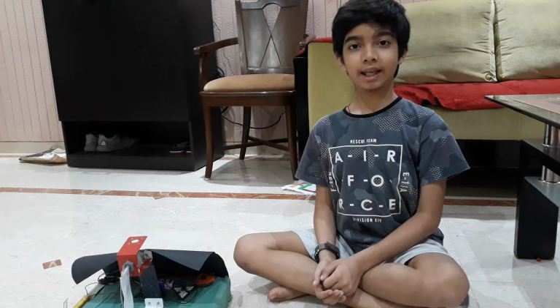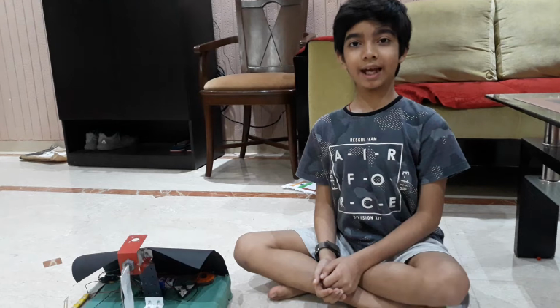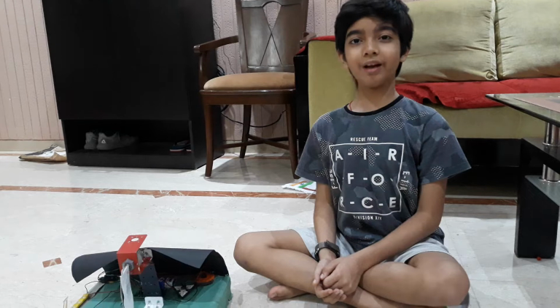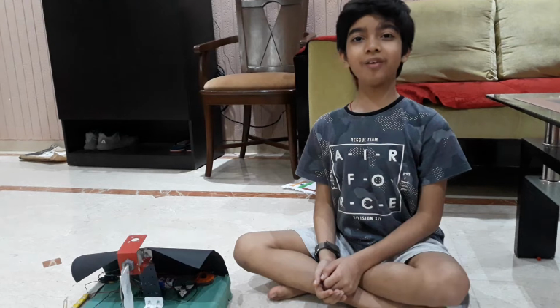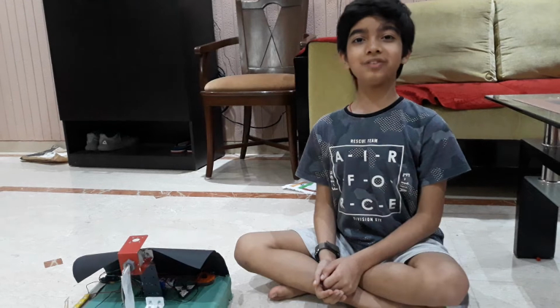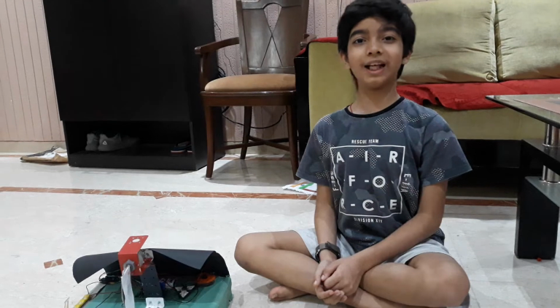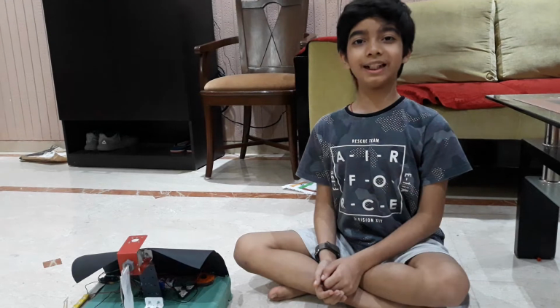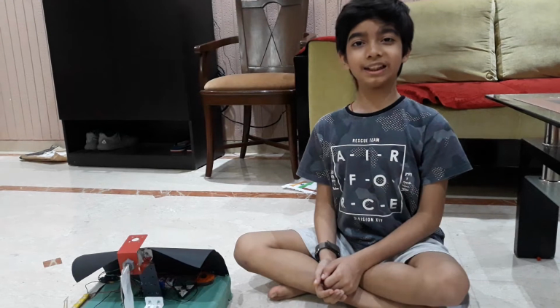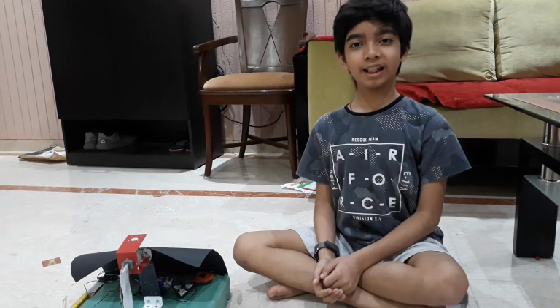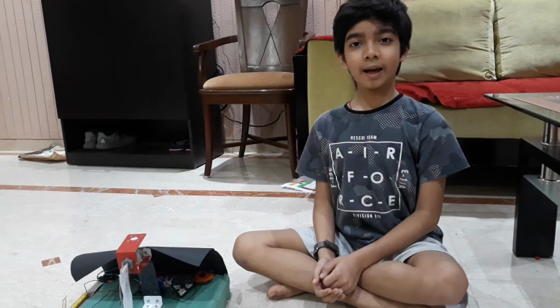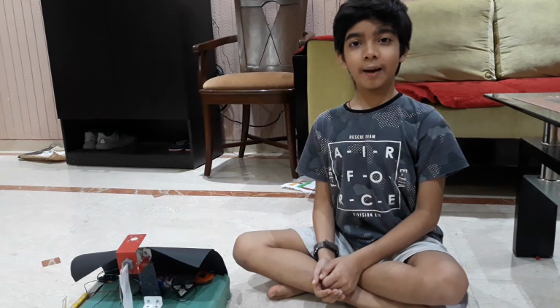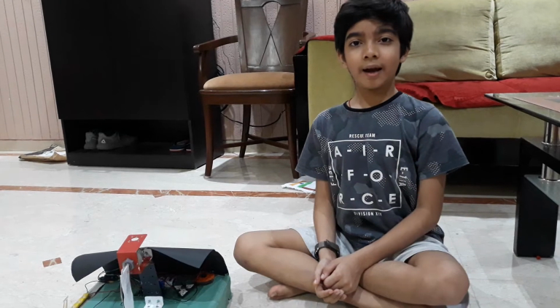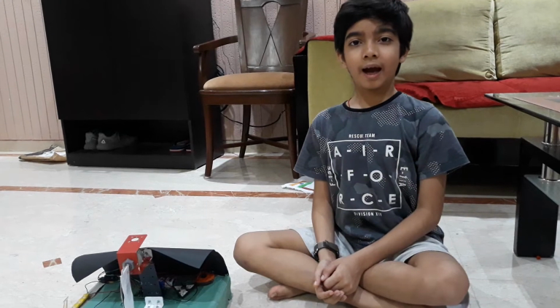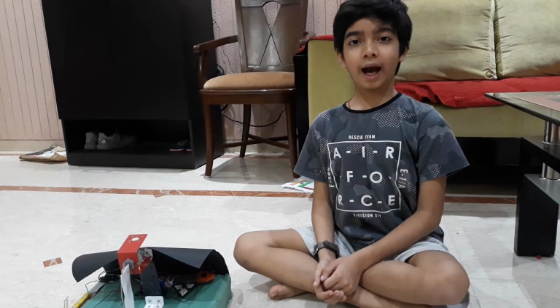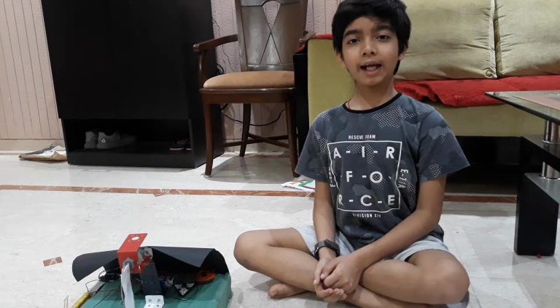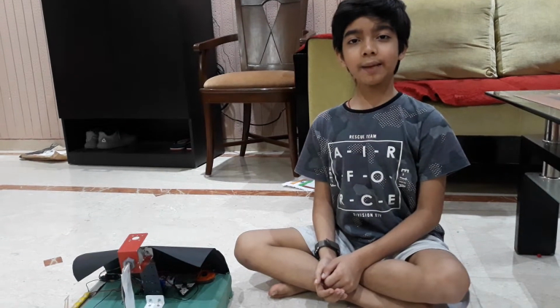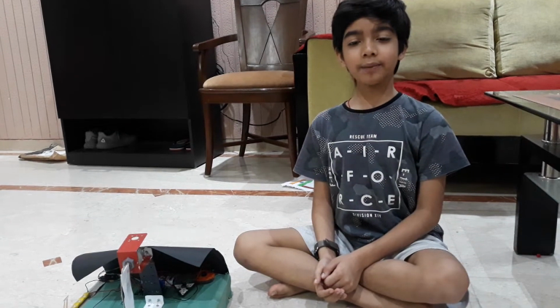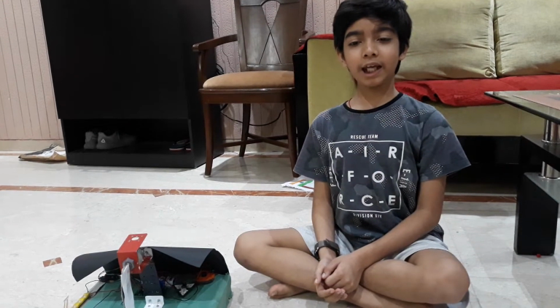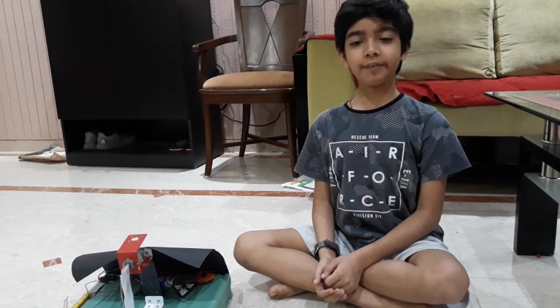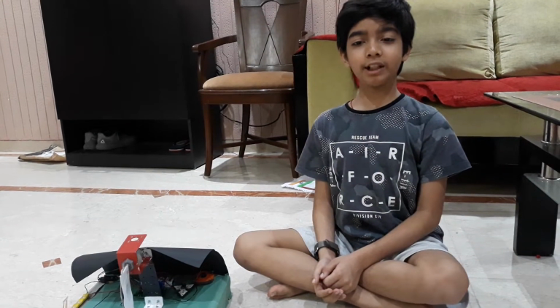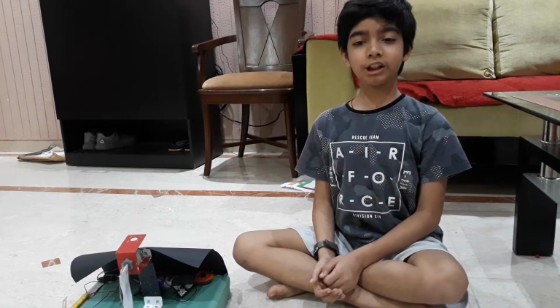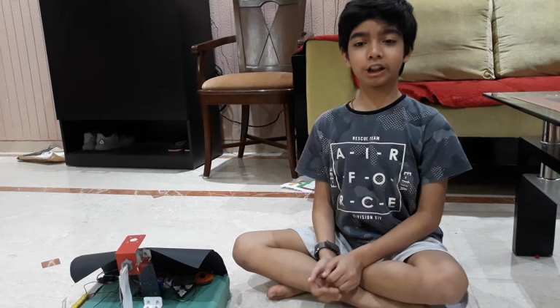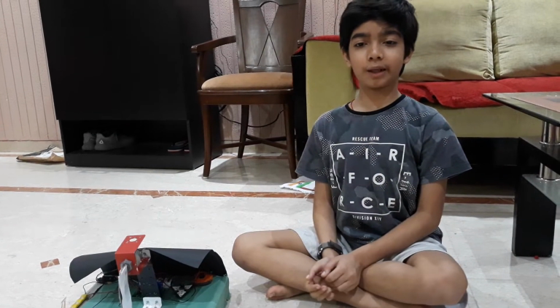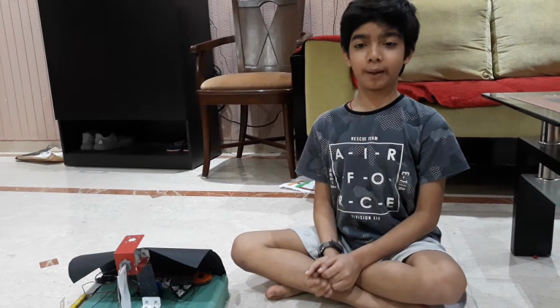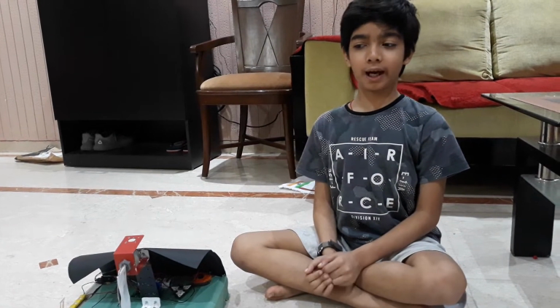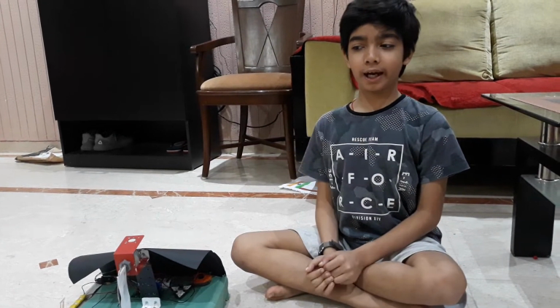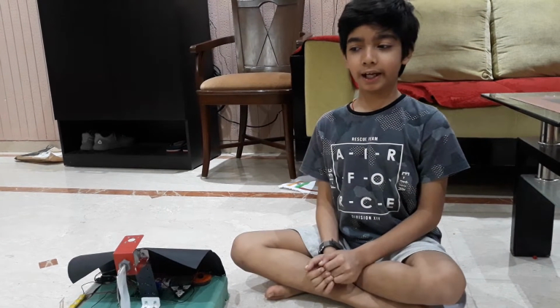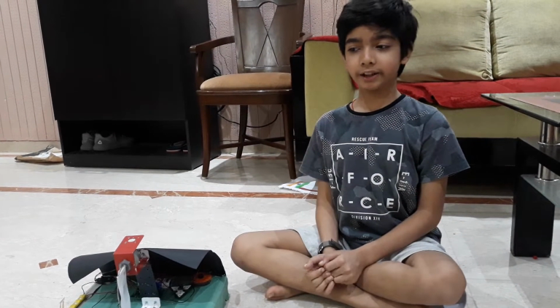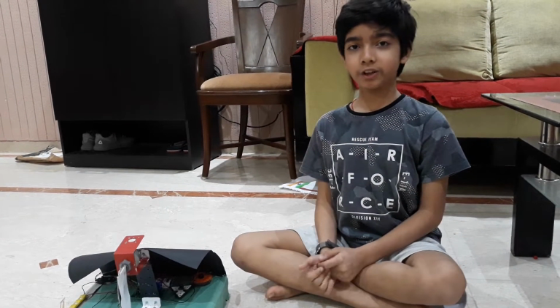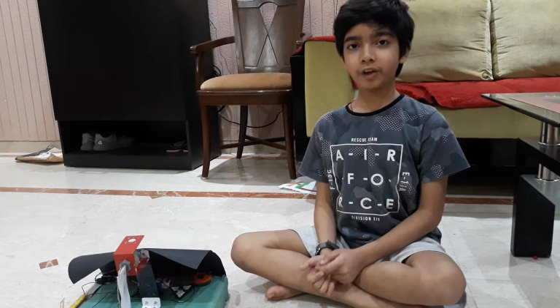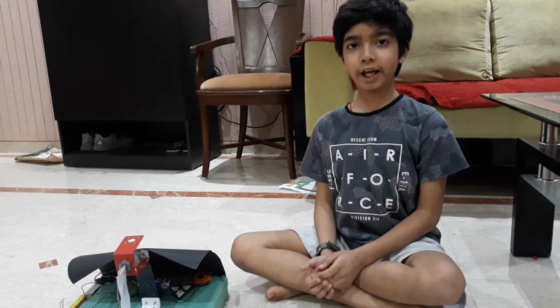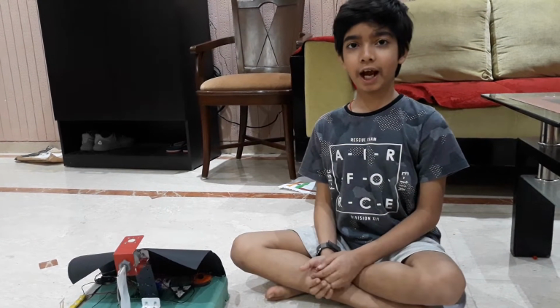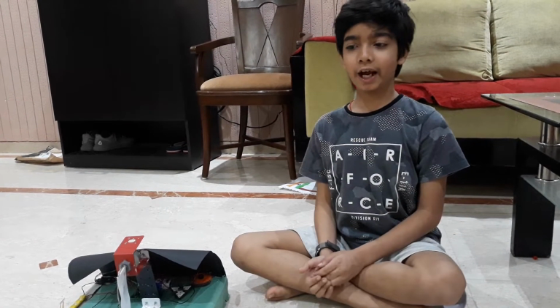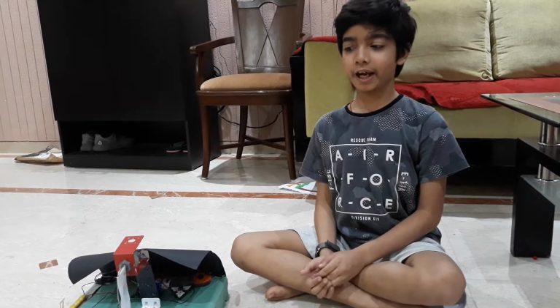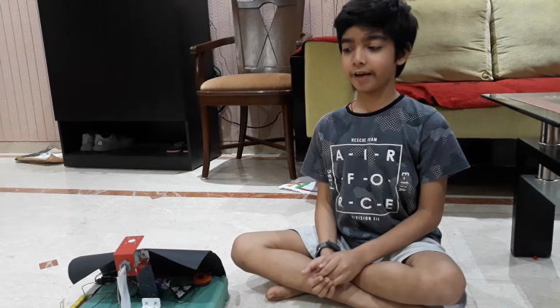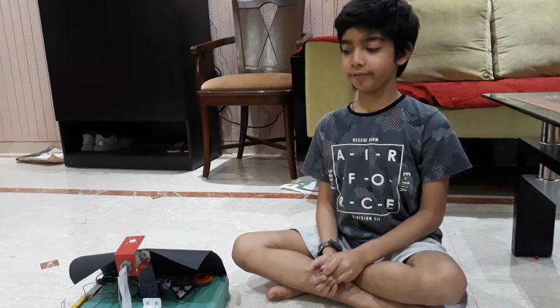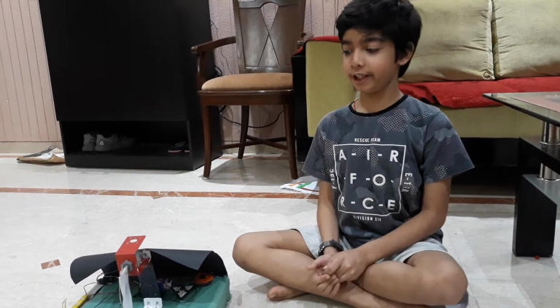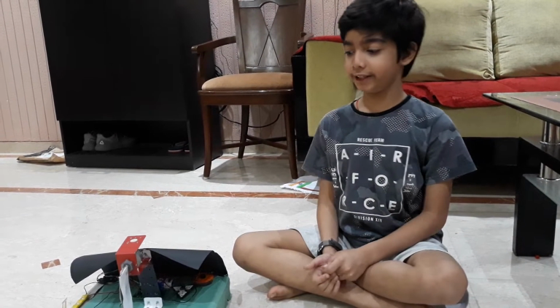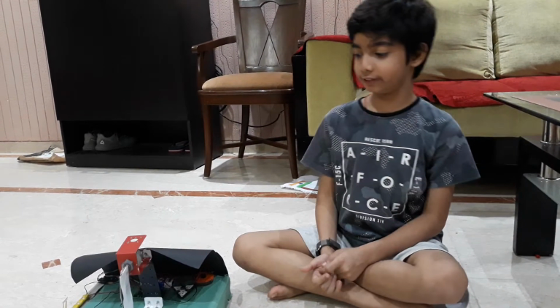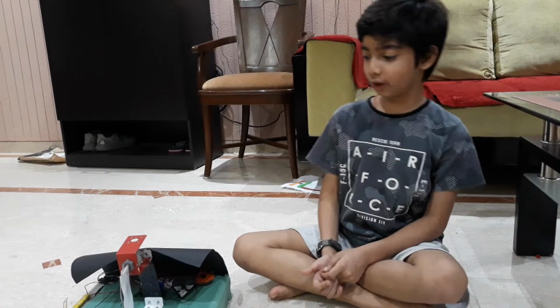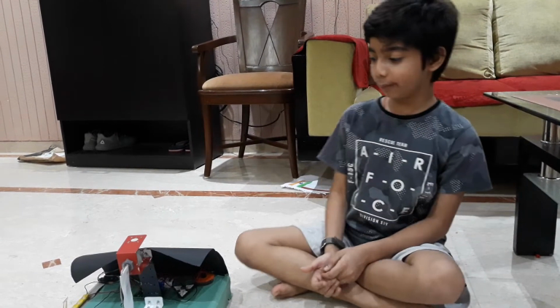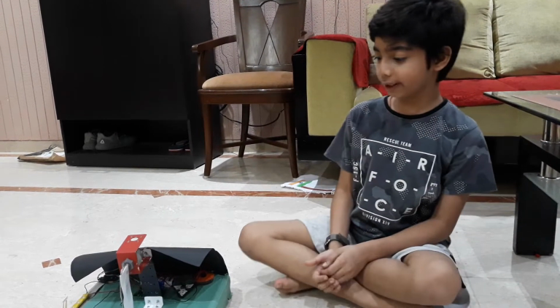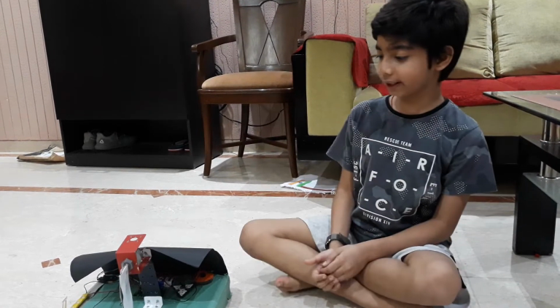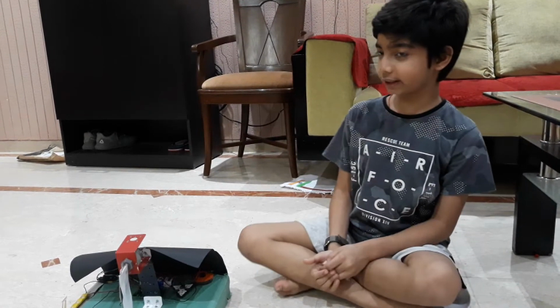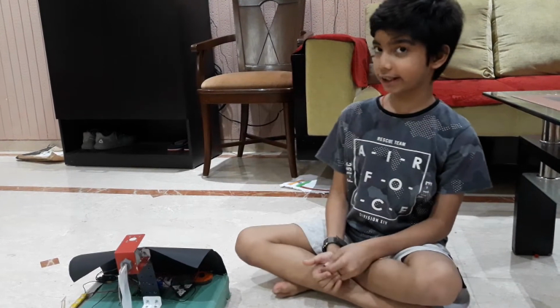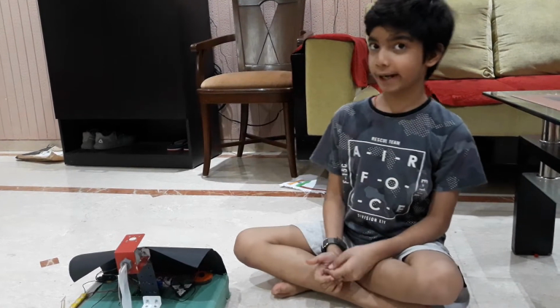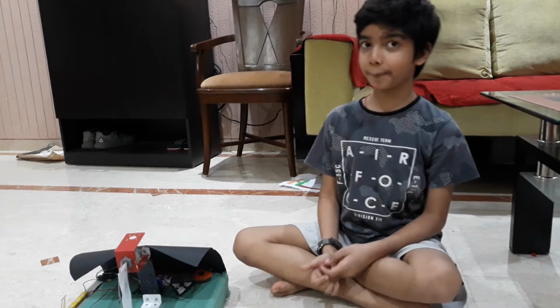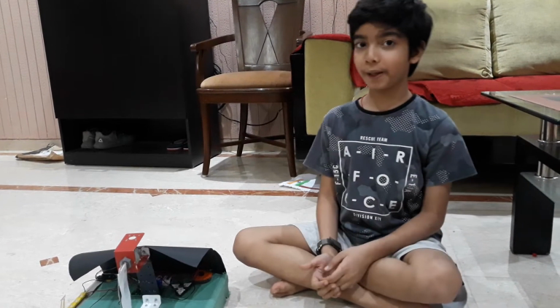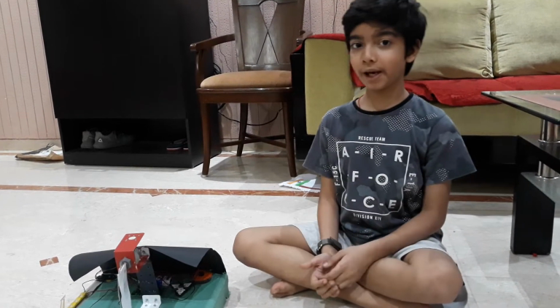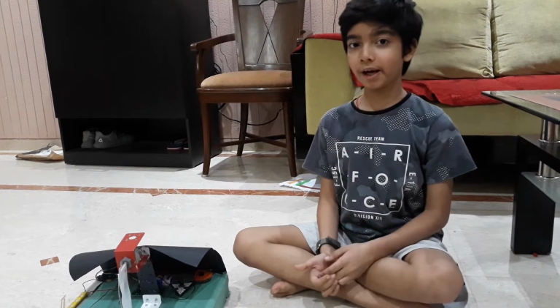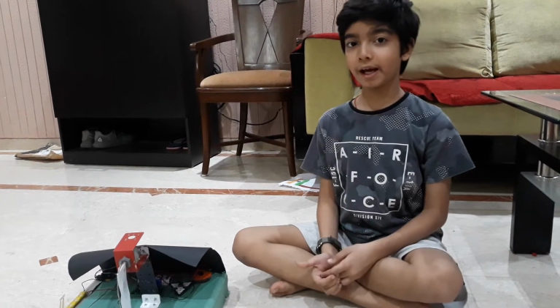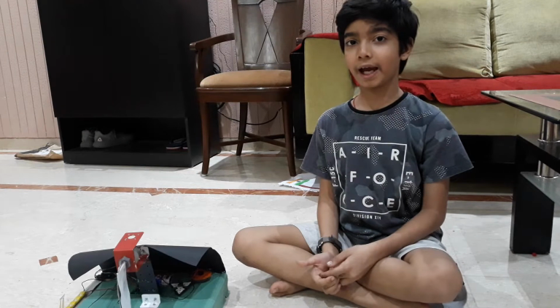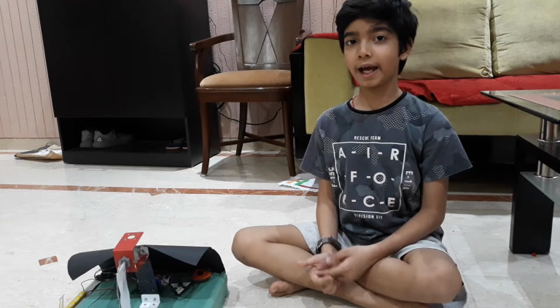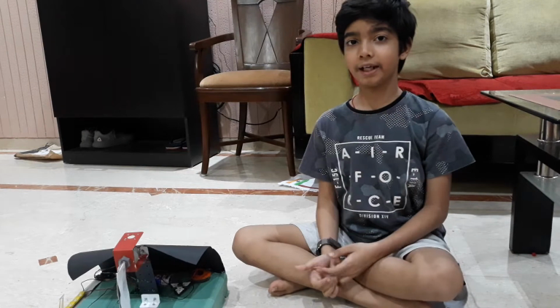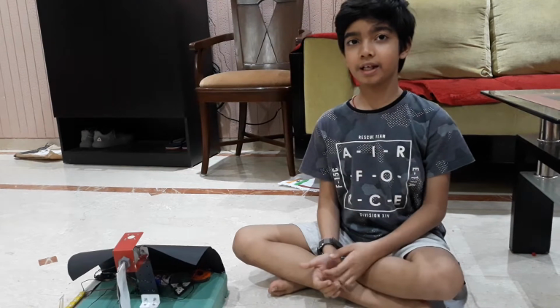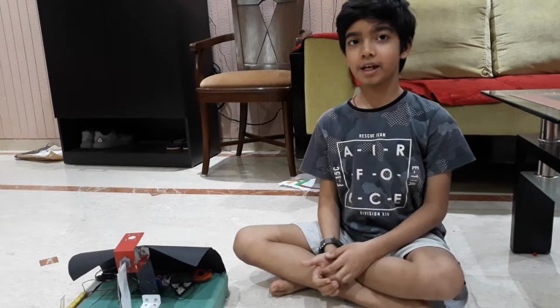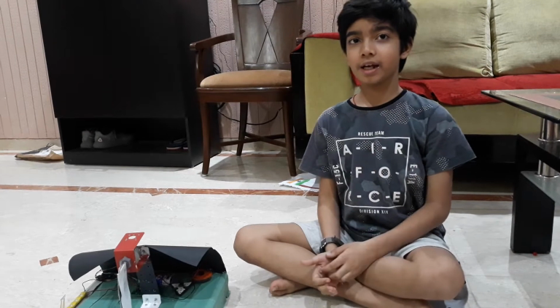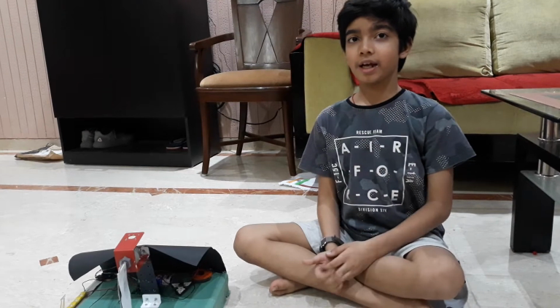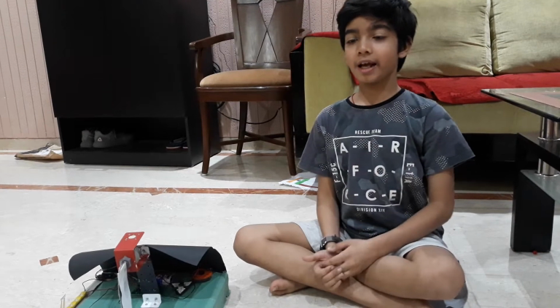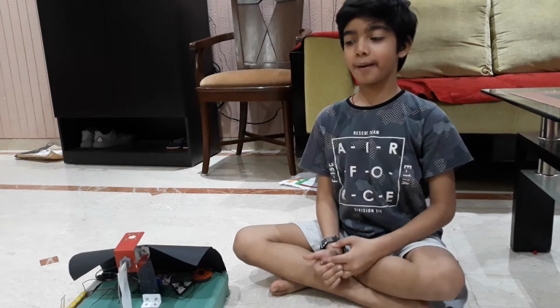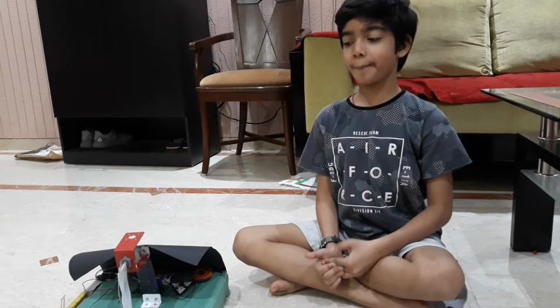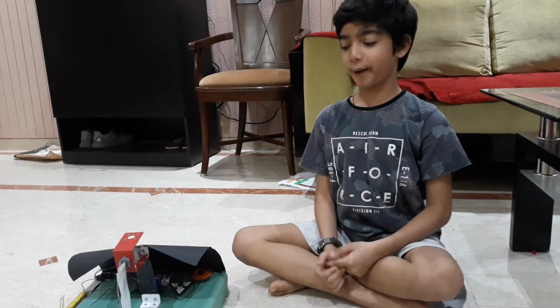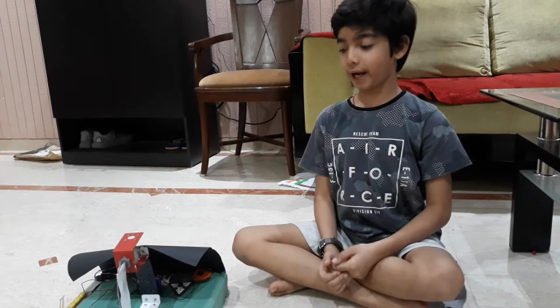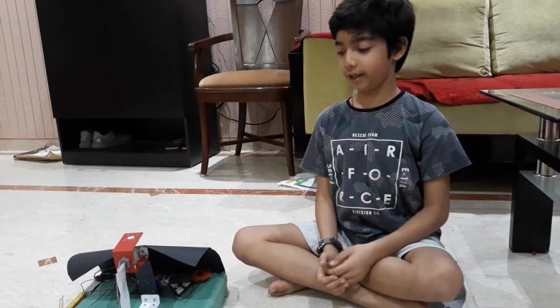Hello friends, I am Debrit Sharma and today I have made a robotic cricket player and an umpire.